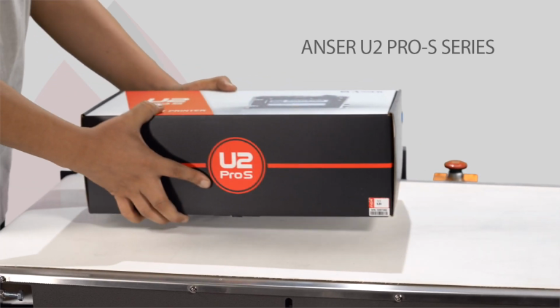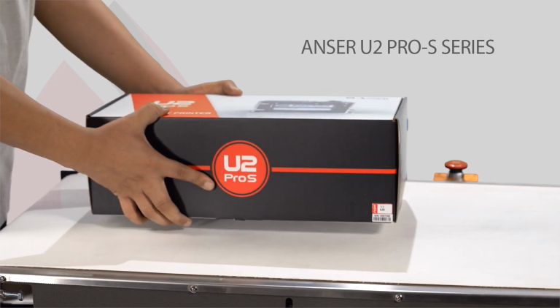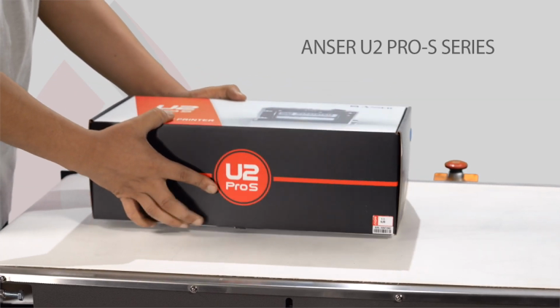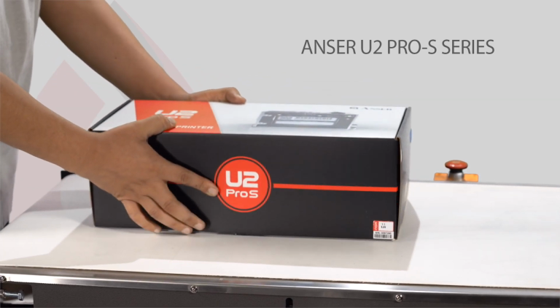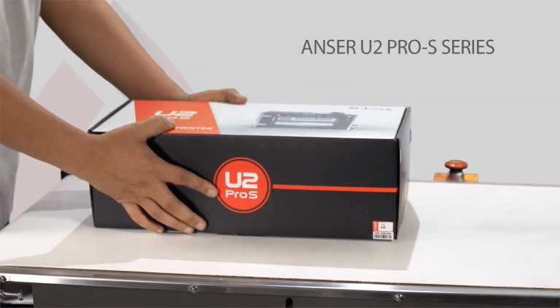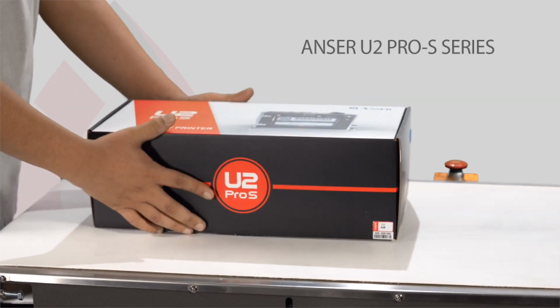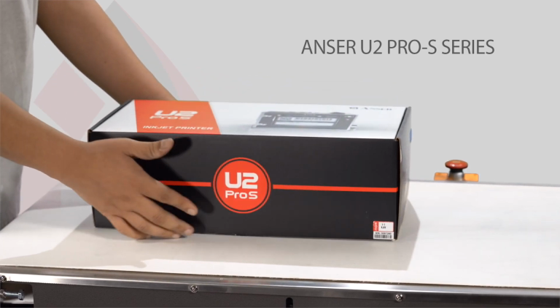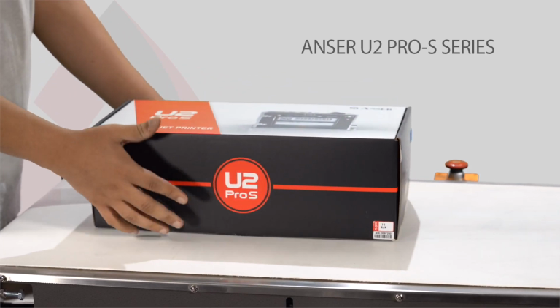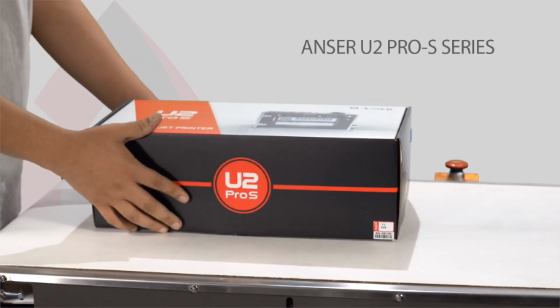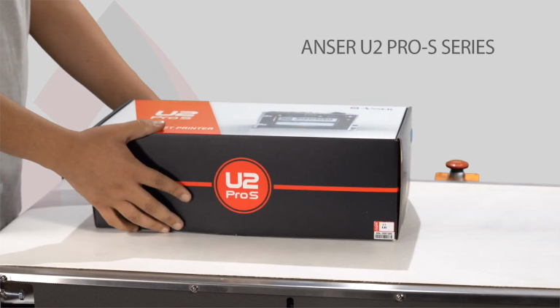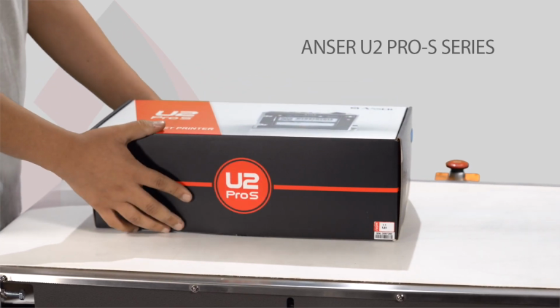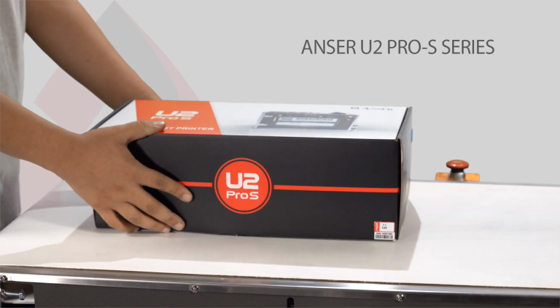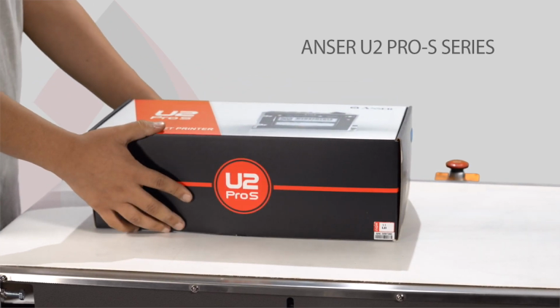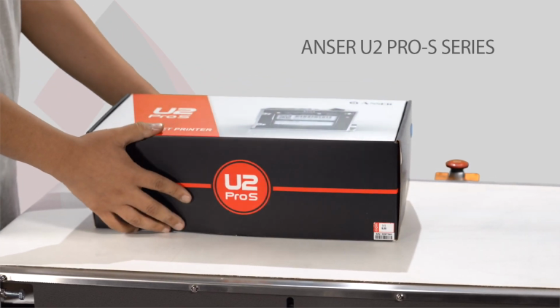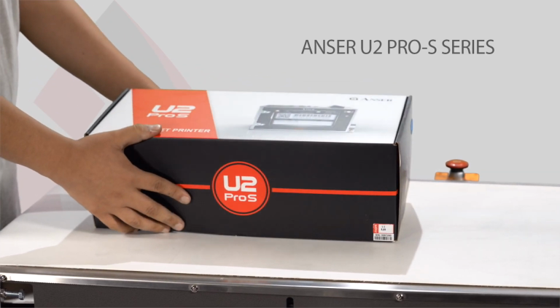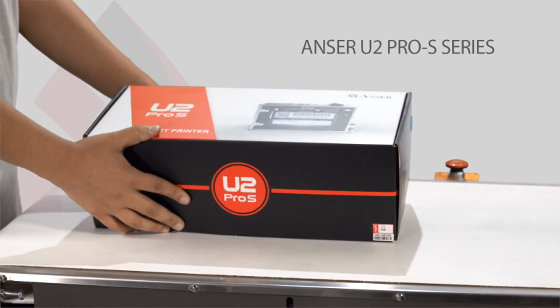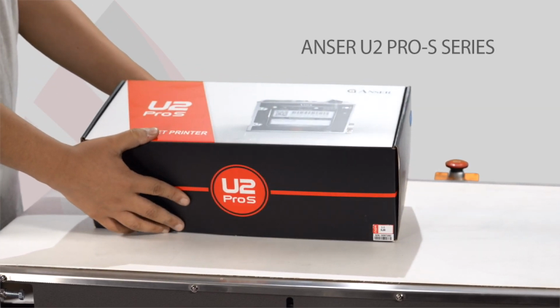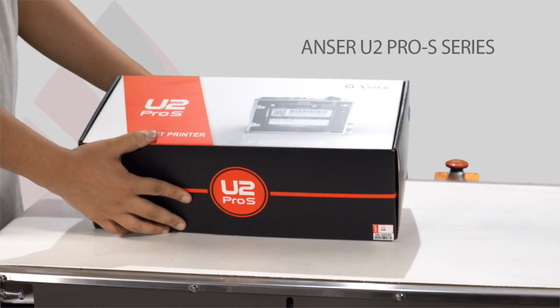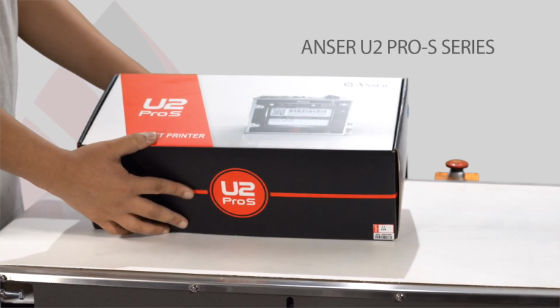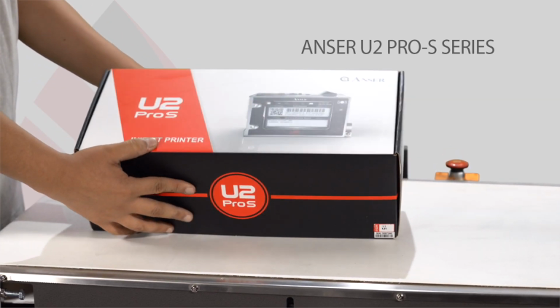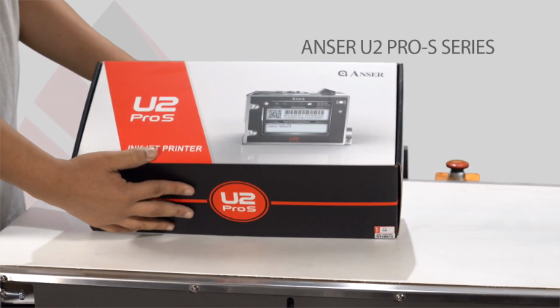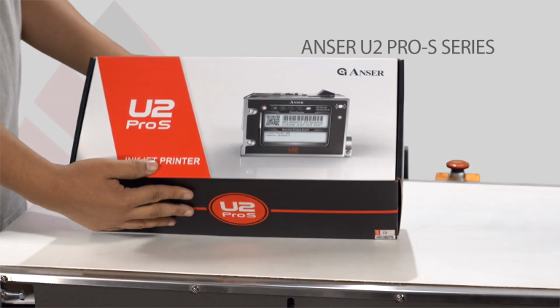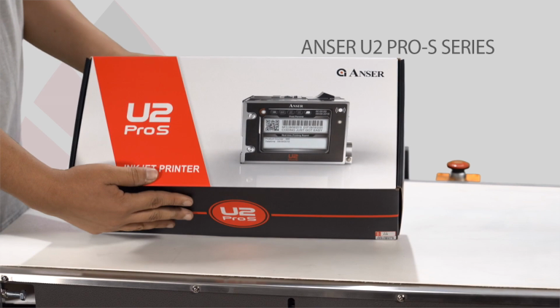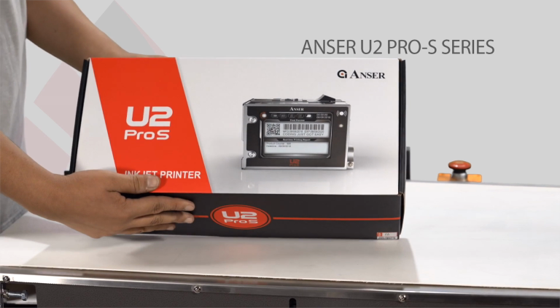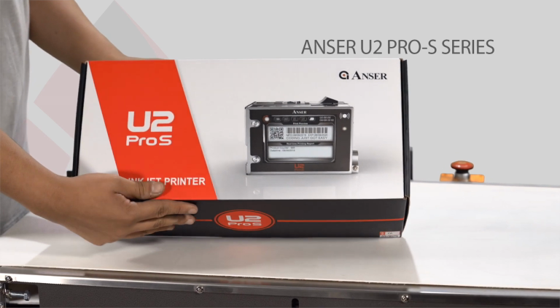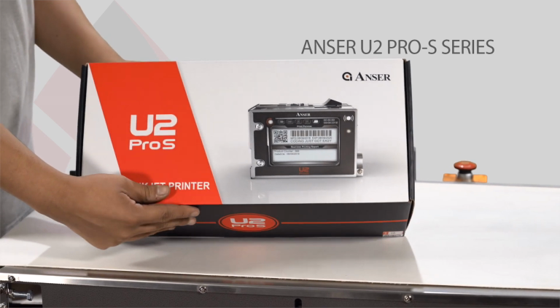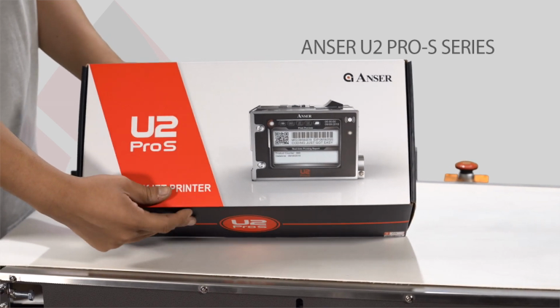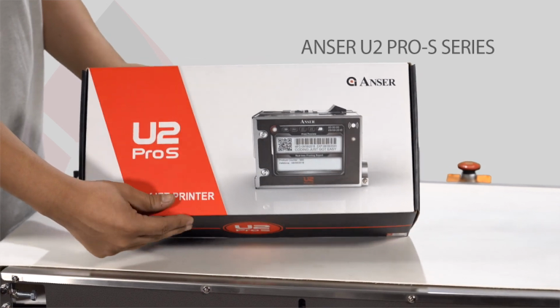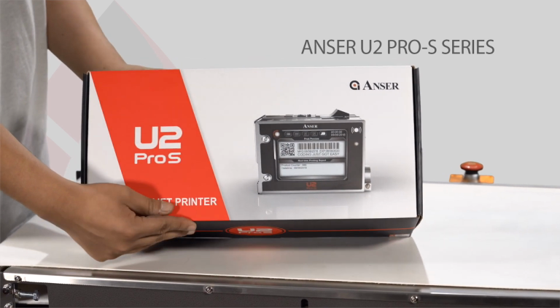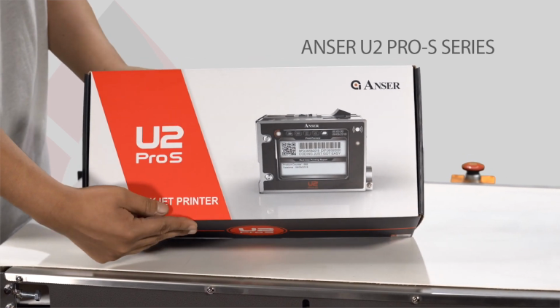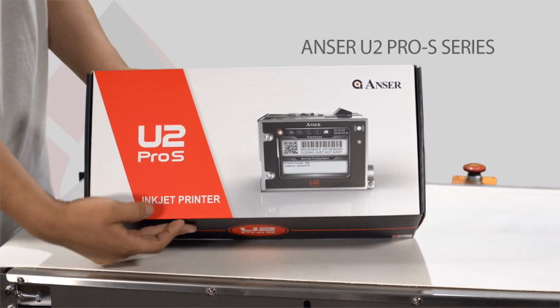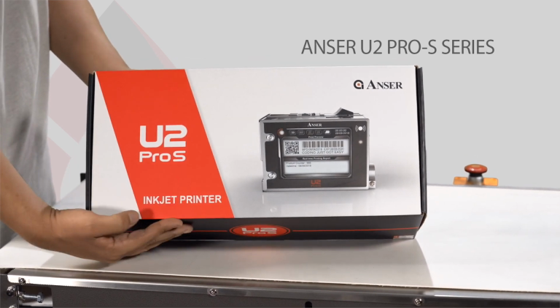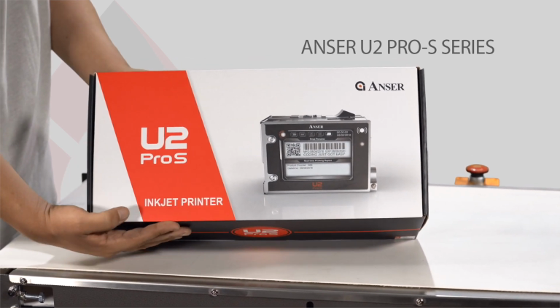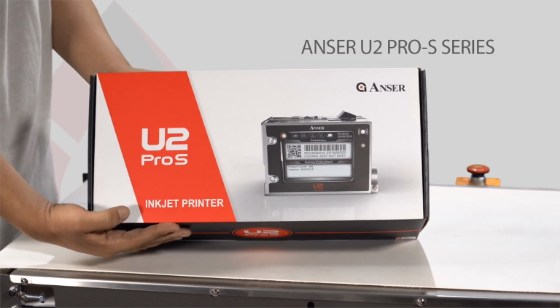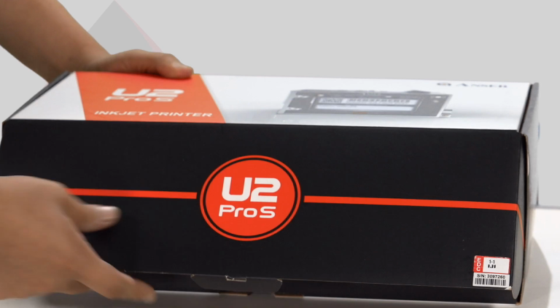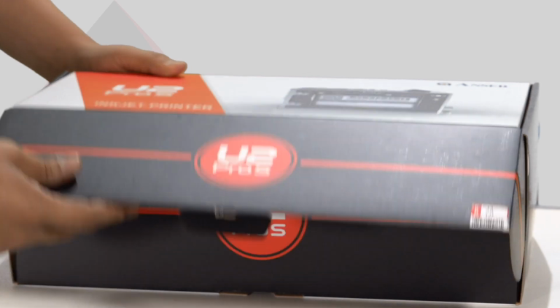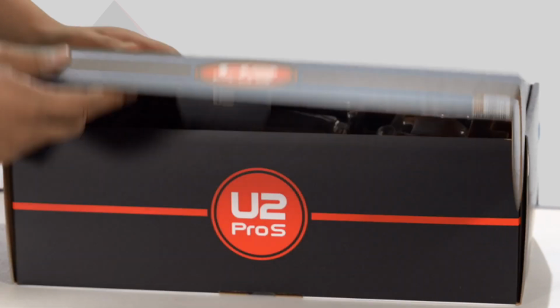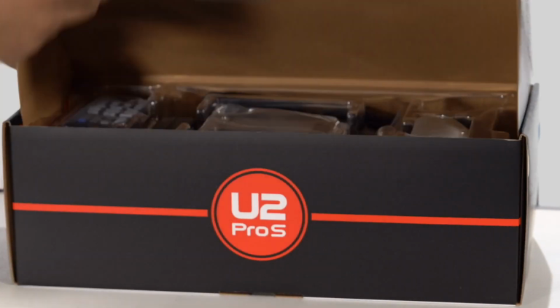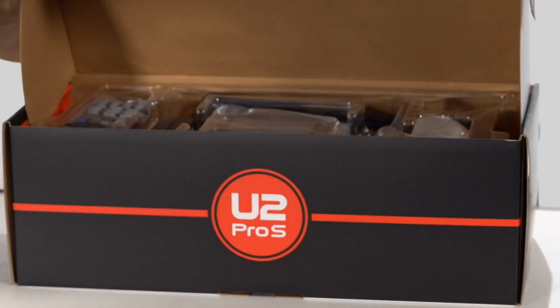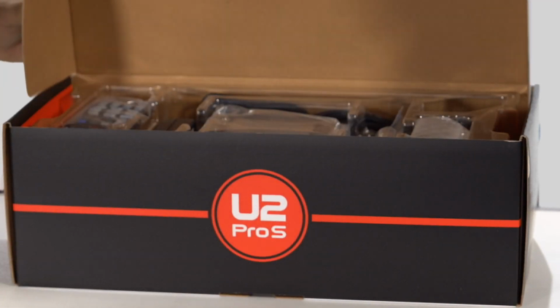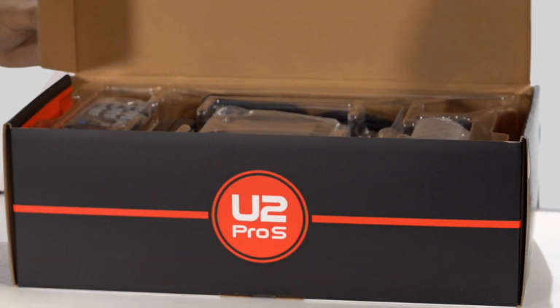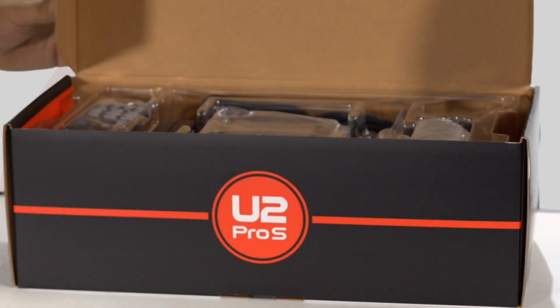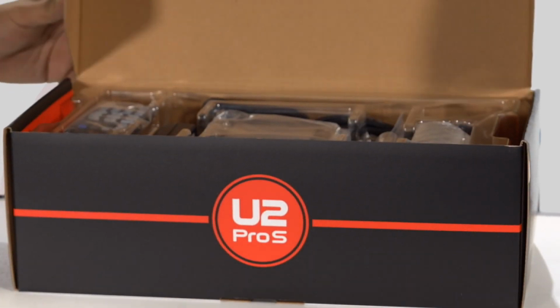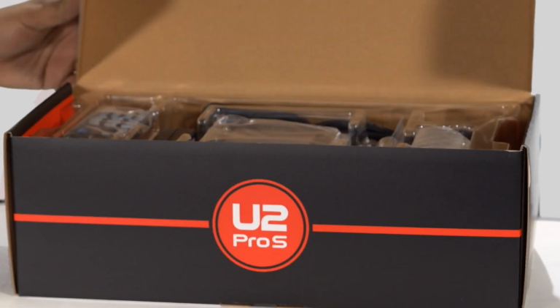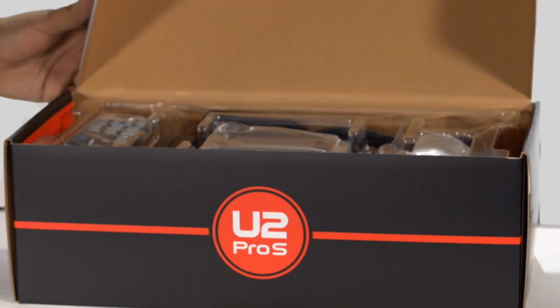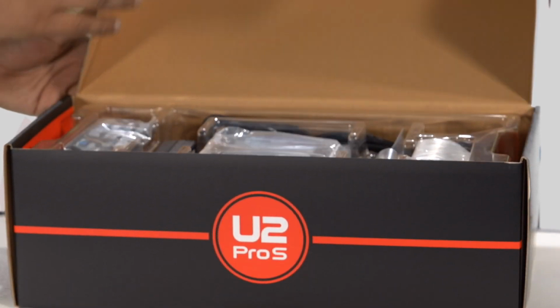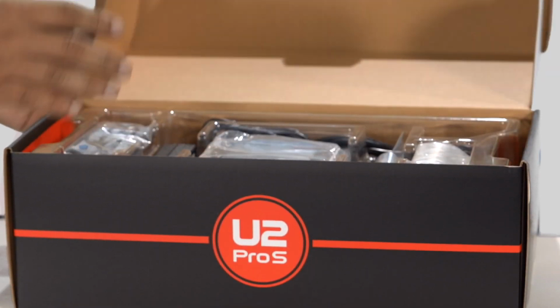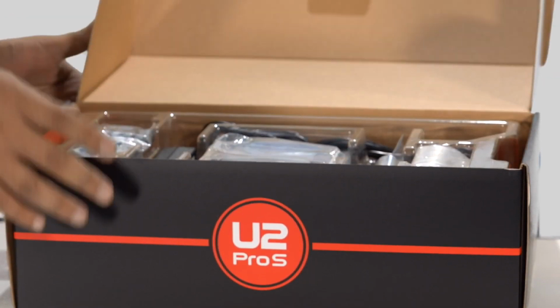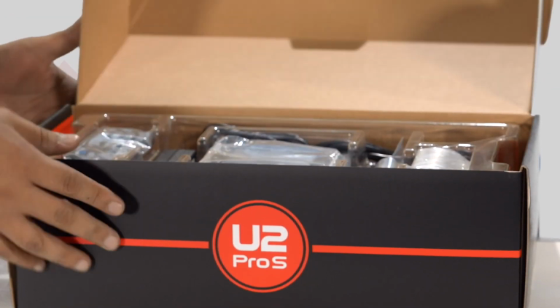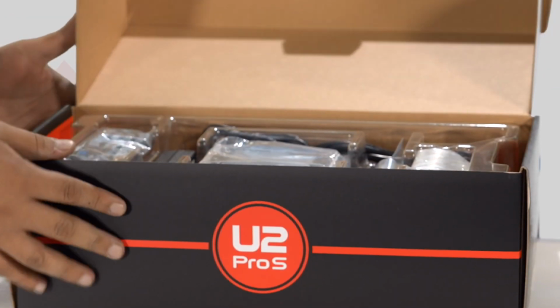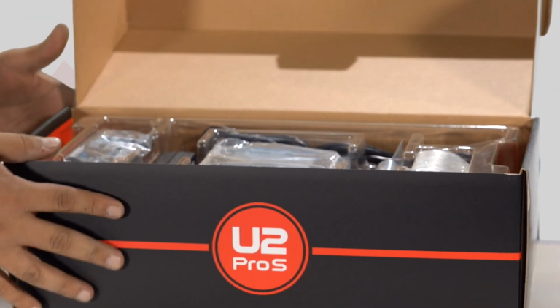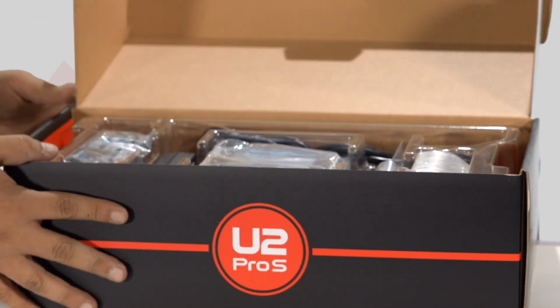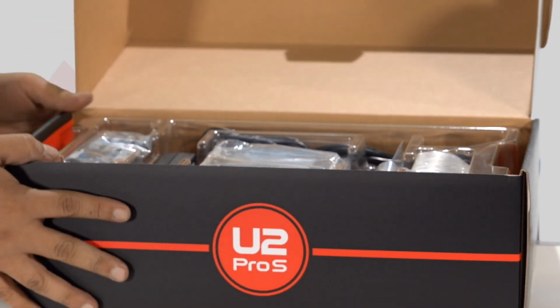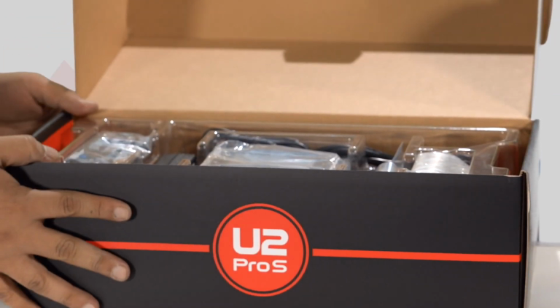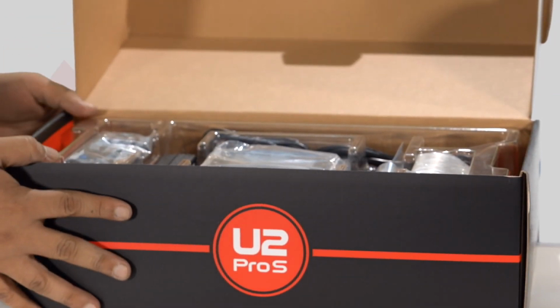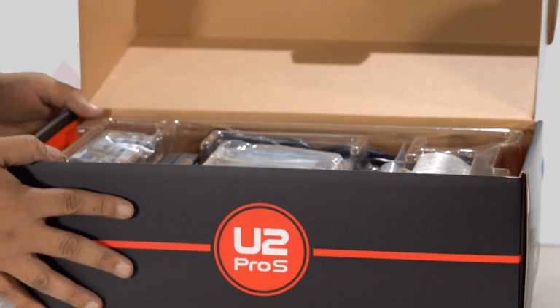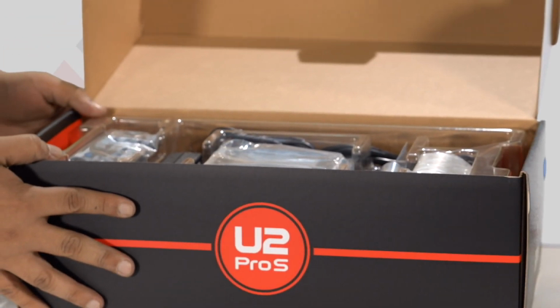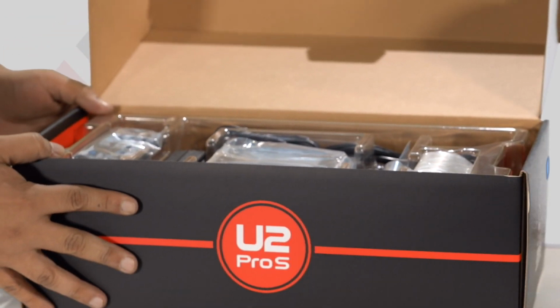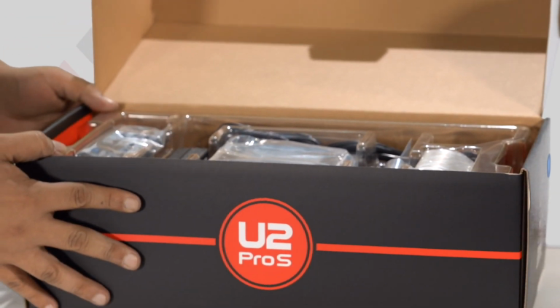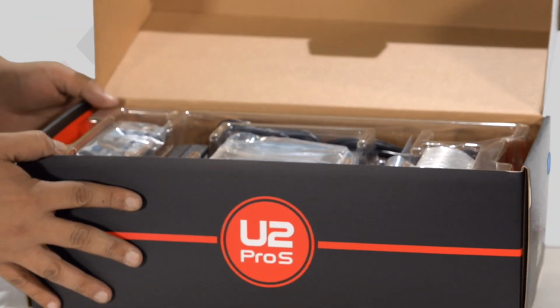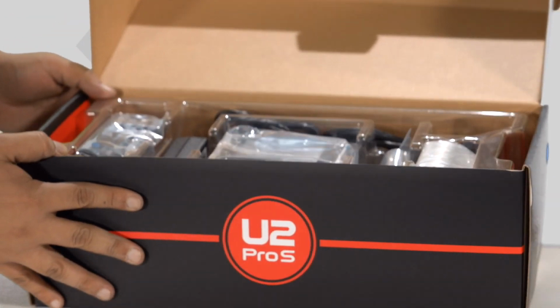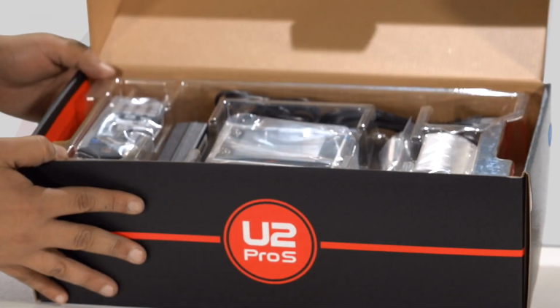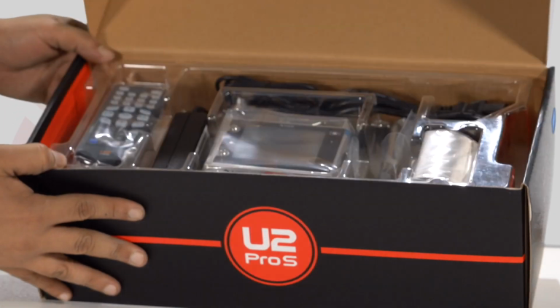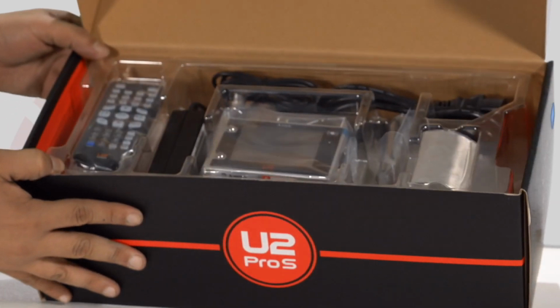The Anser U2 Pro S is the smartest, most cost-effective solution for primary package thermal inkjet coating.